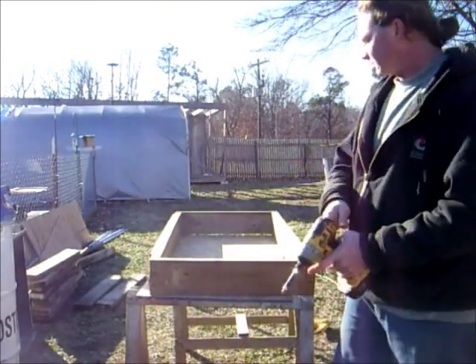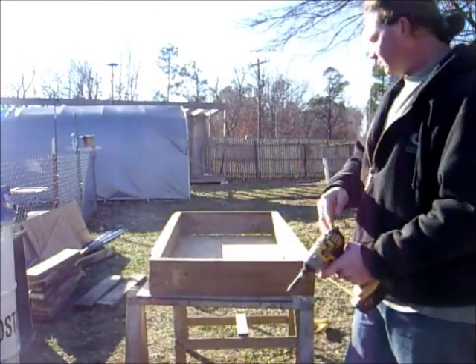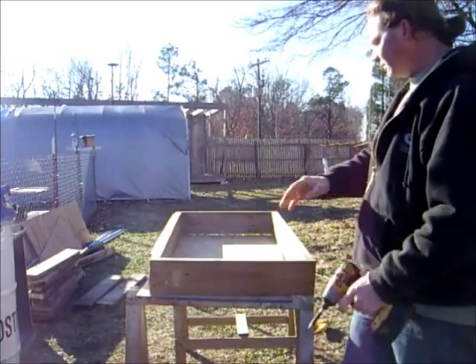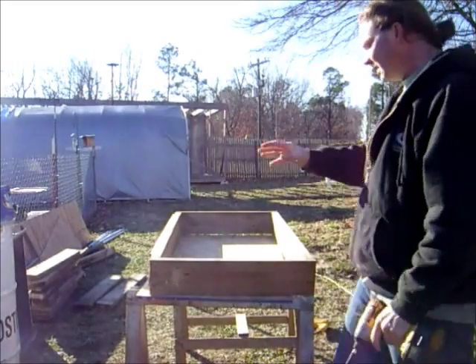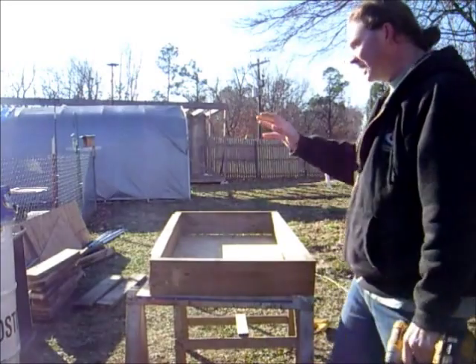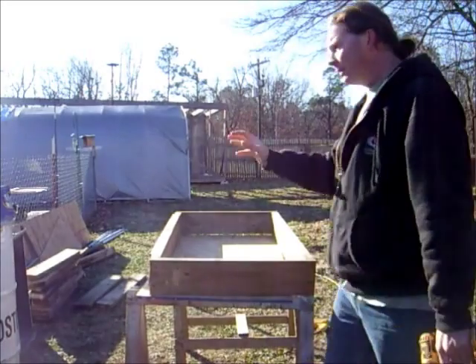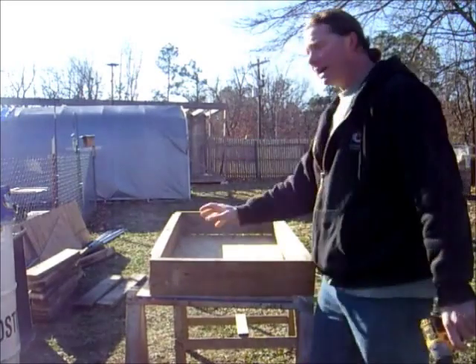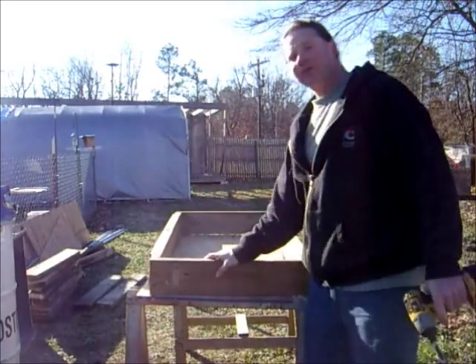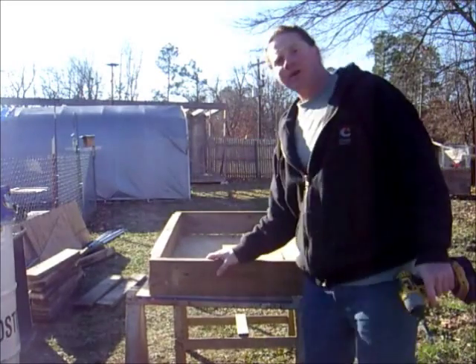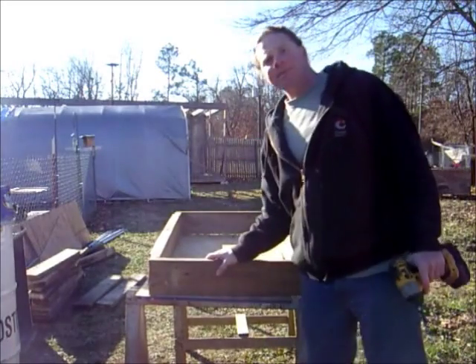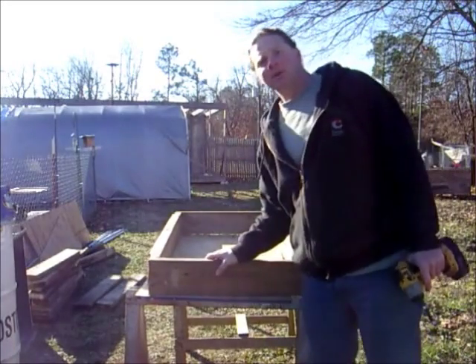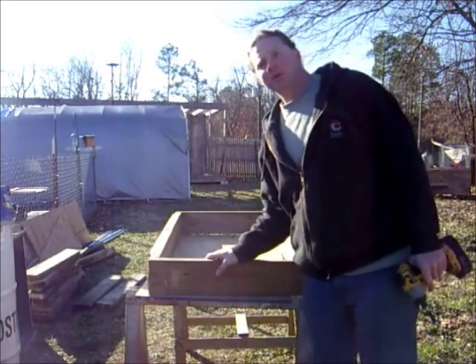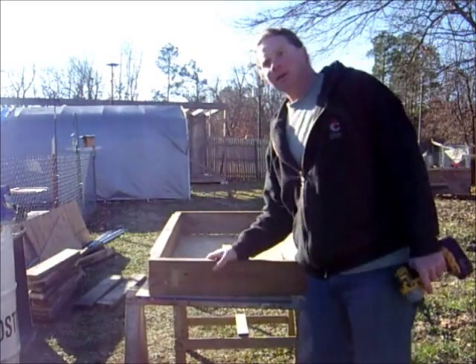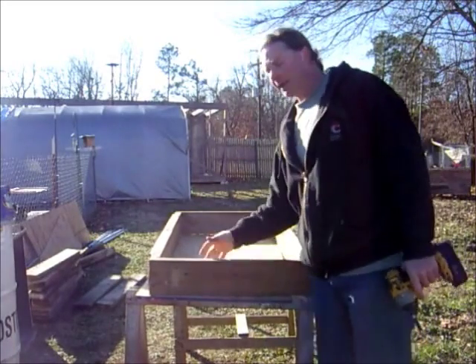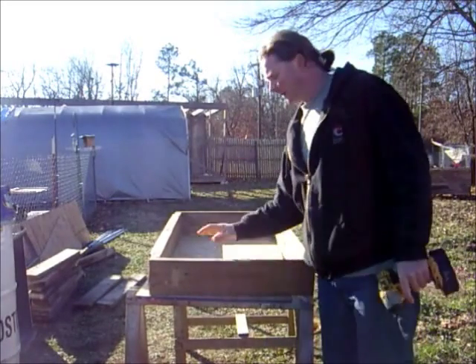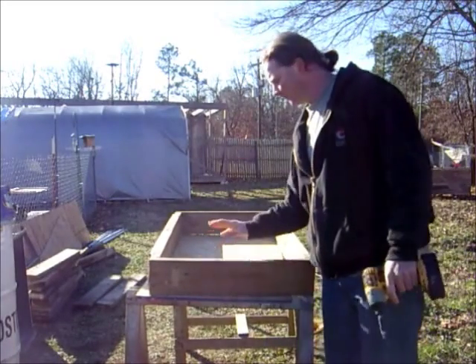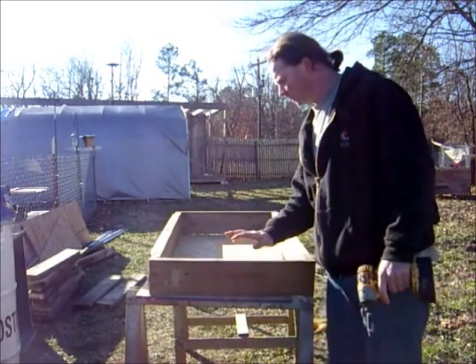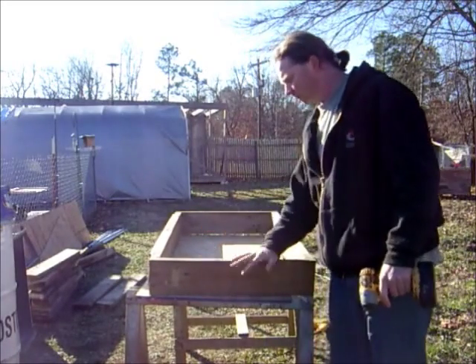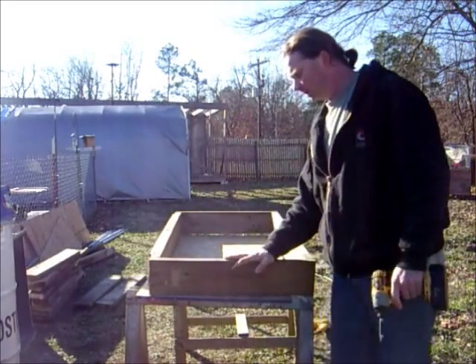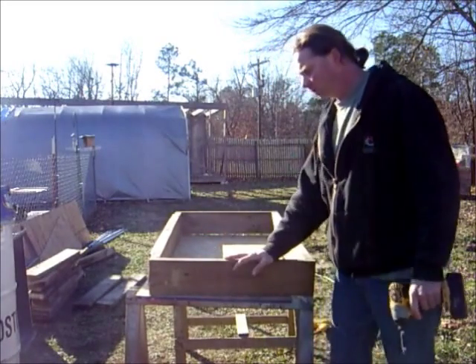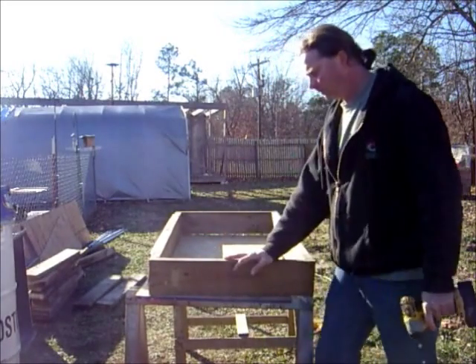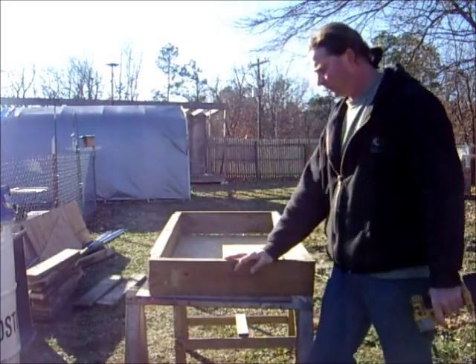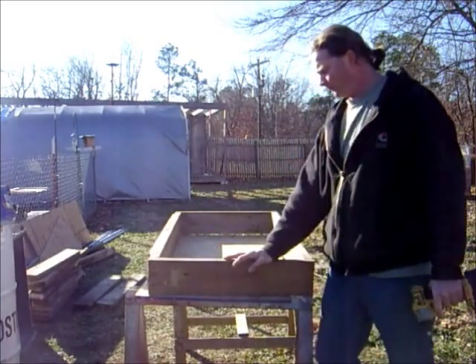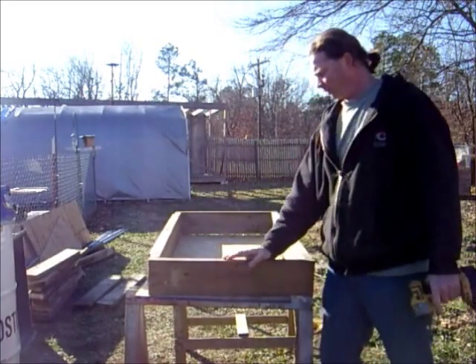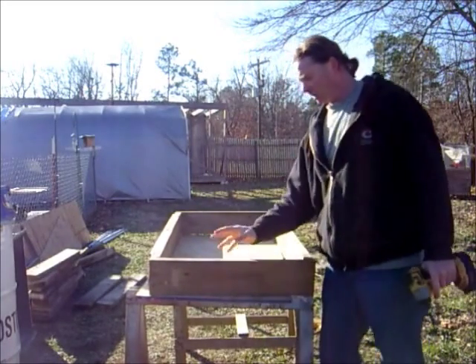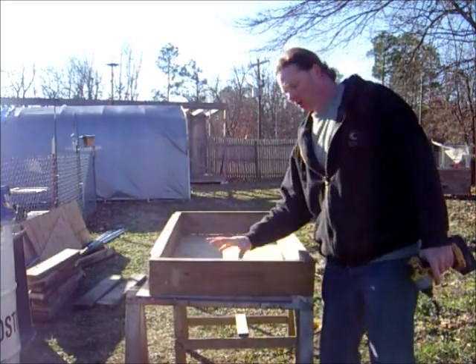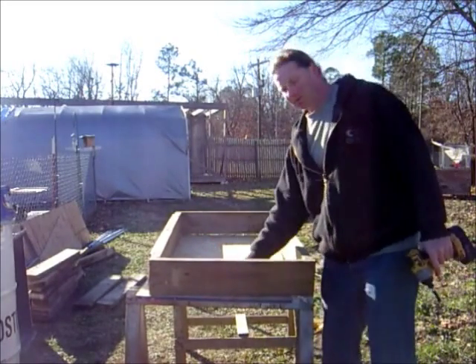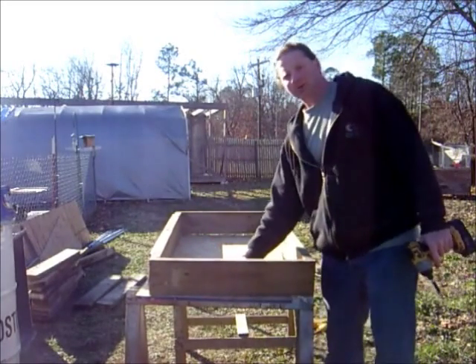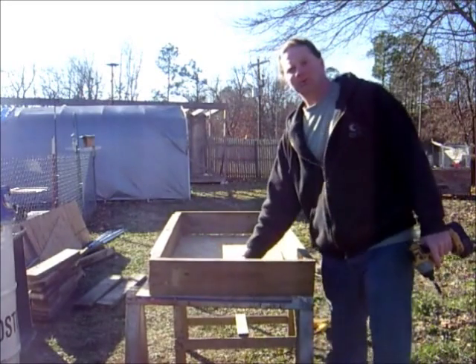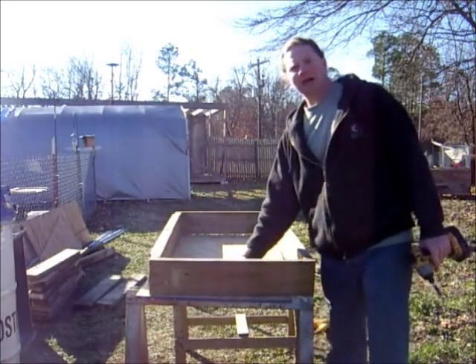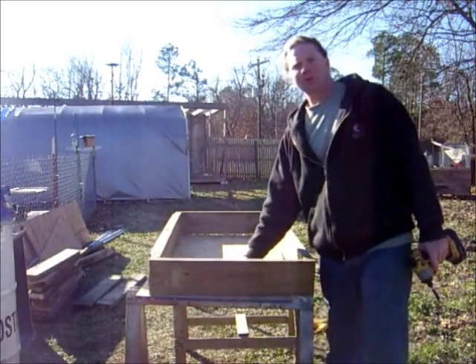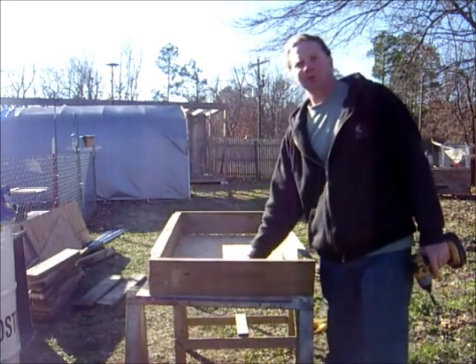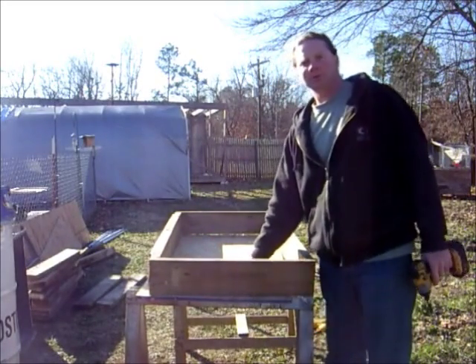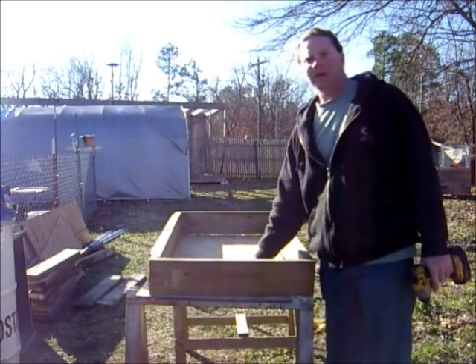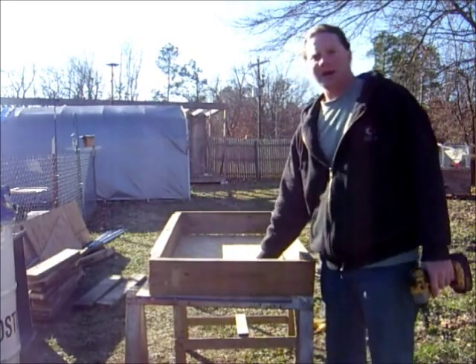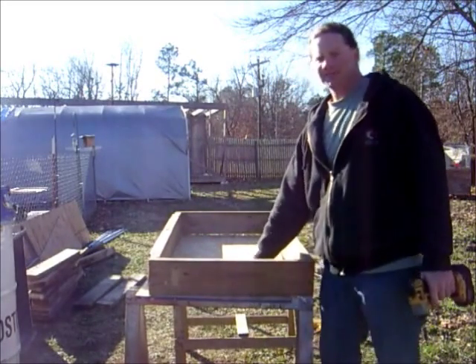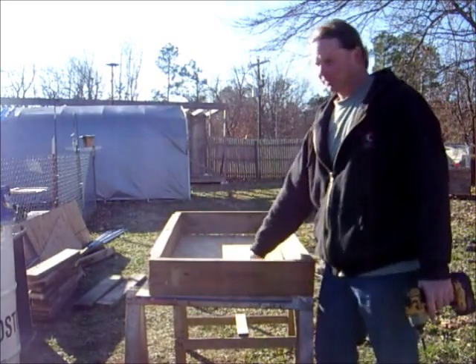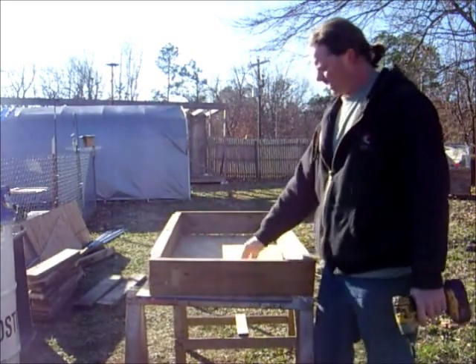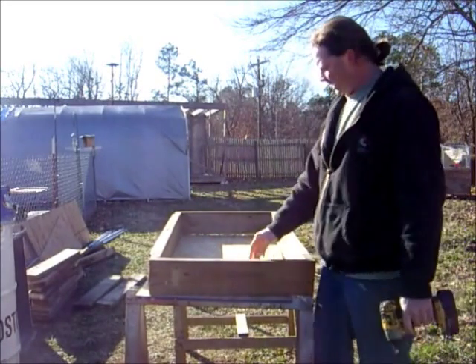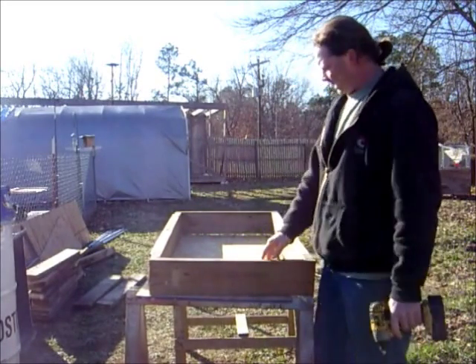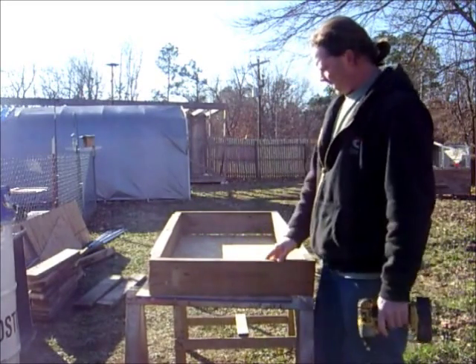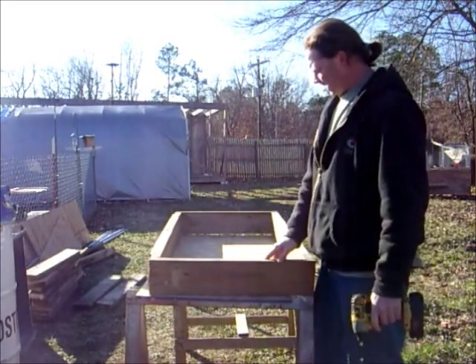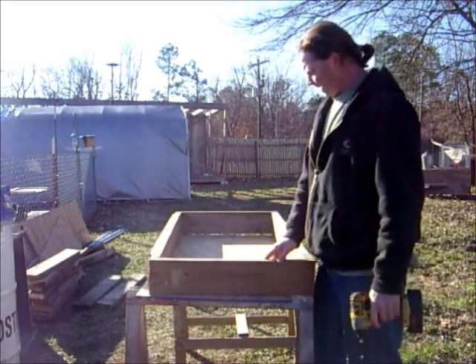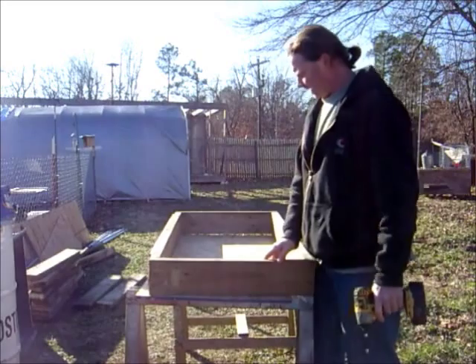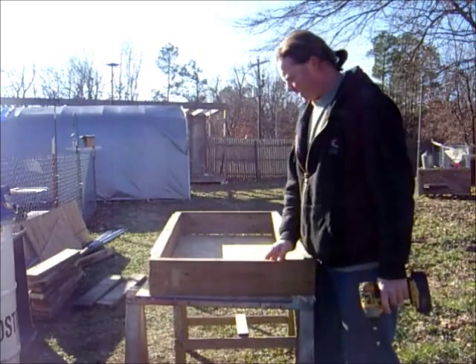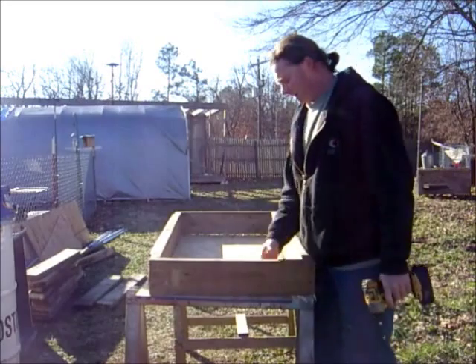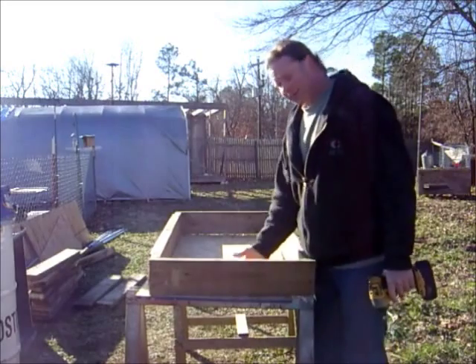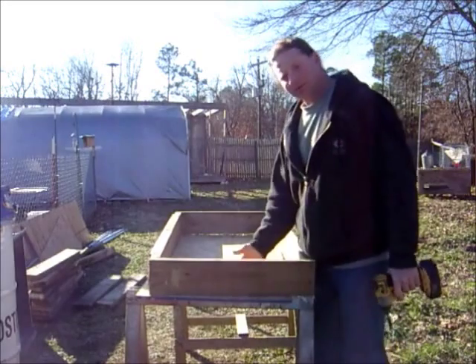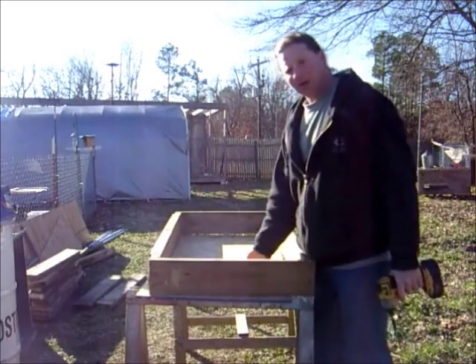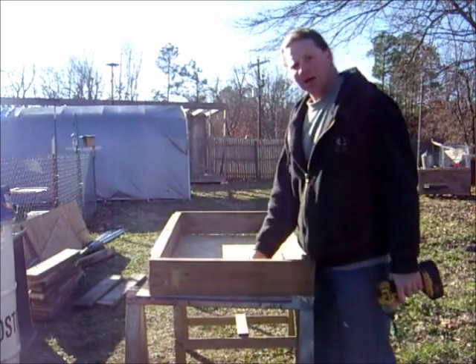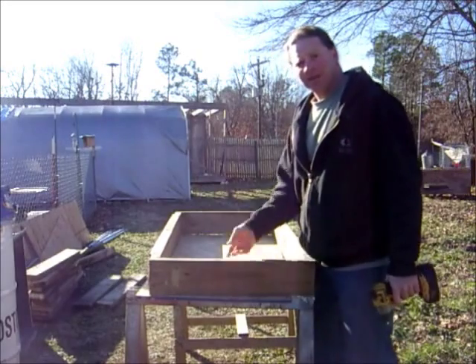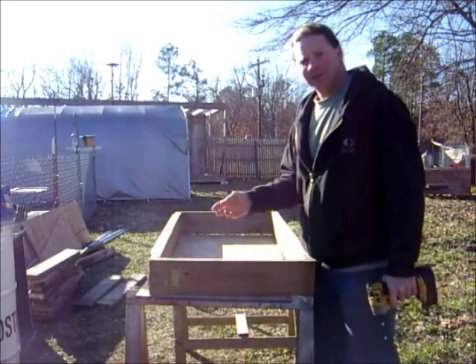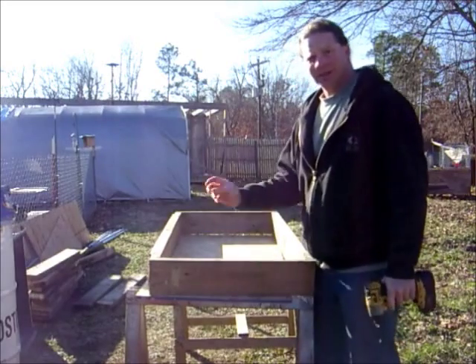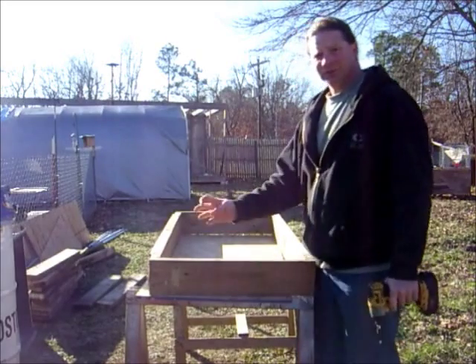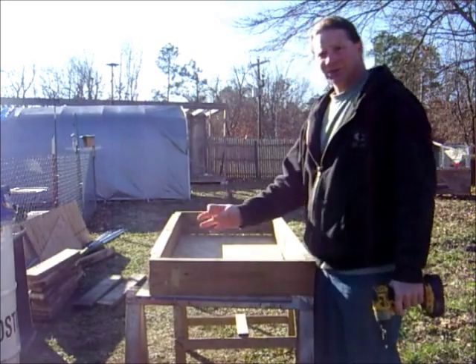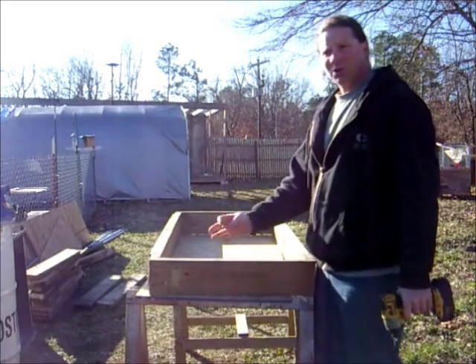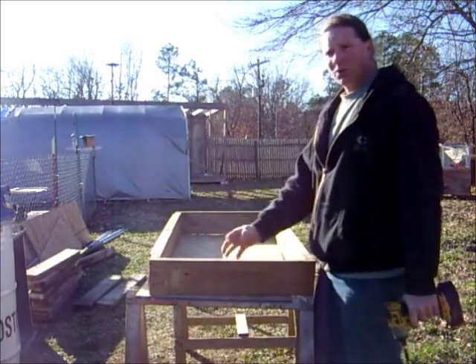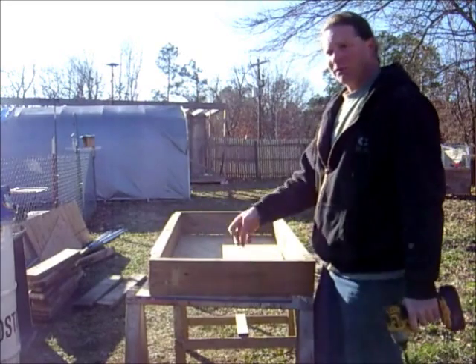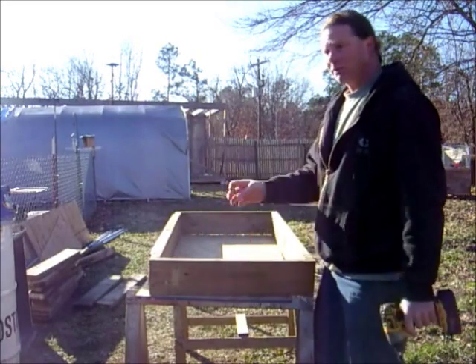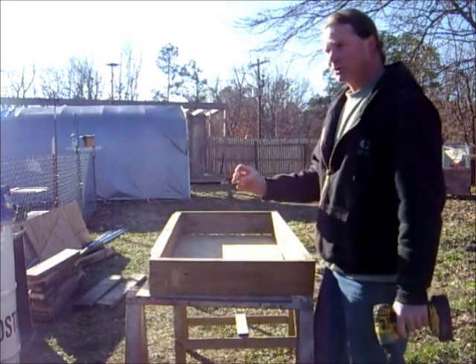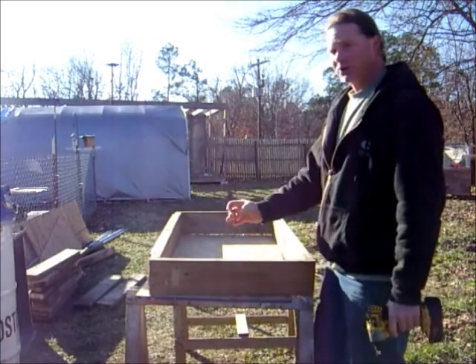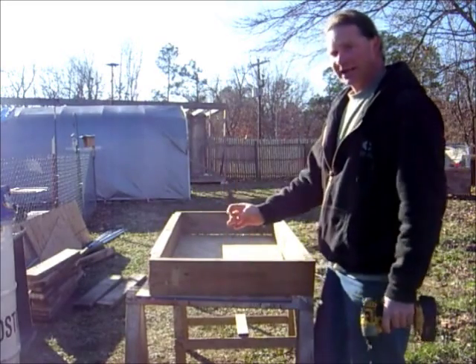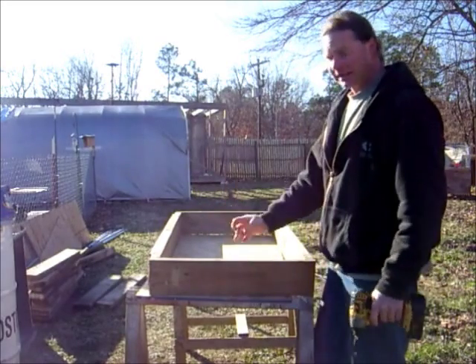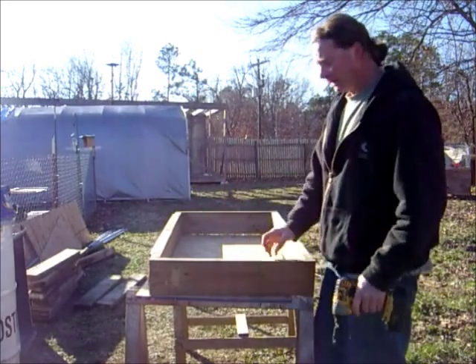Now we've got the frame built. We'll turn this over, put the plywood on top — that'll be the bottom — and we've got to drill a hole for the drain.